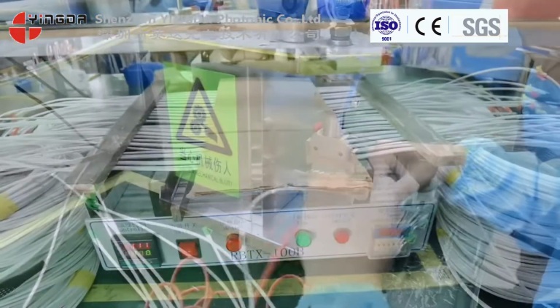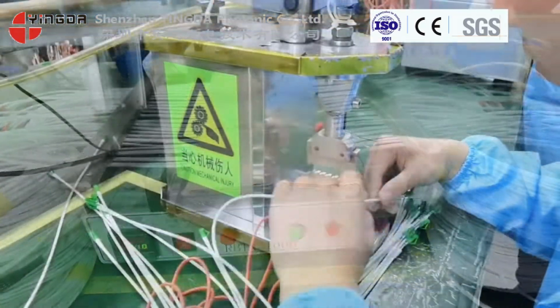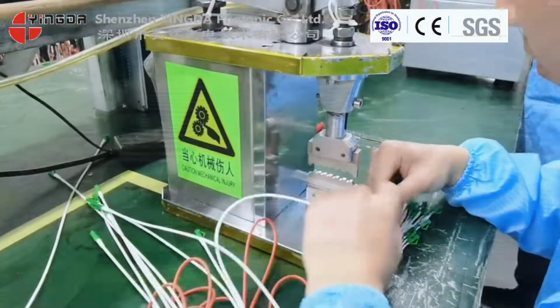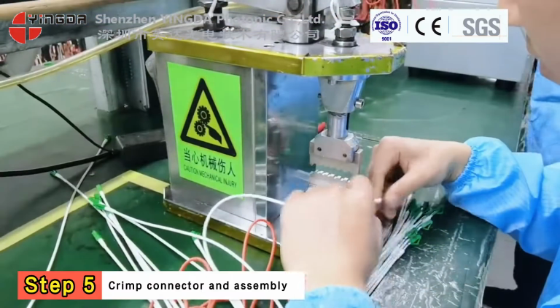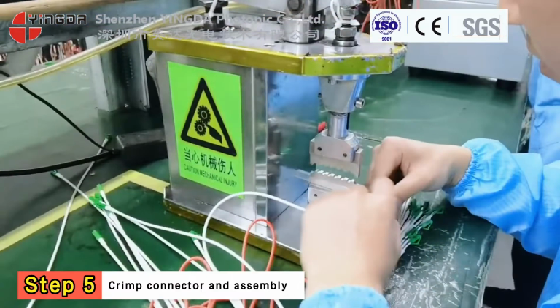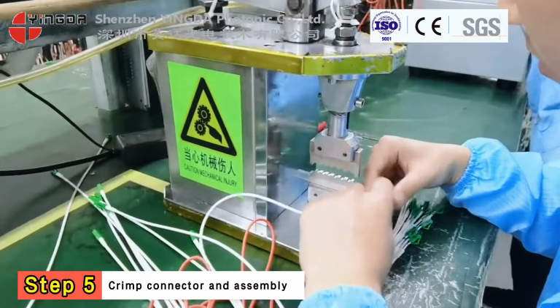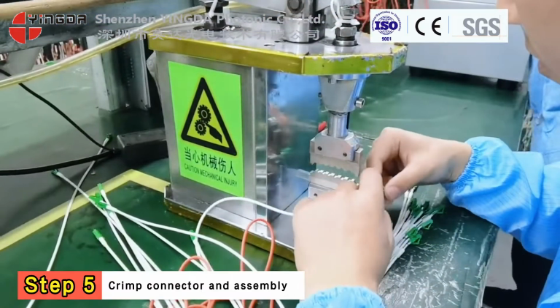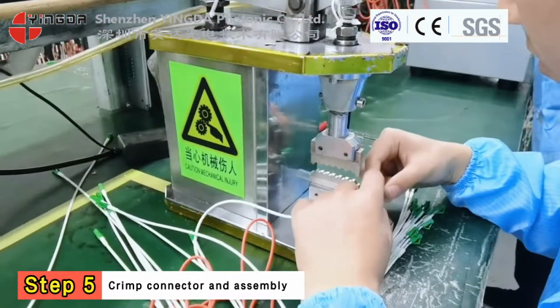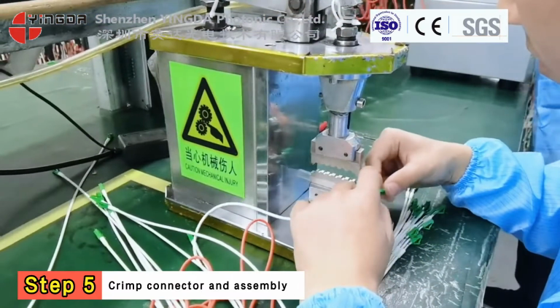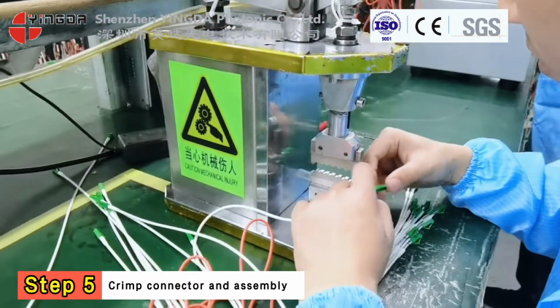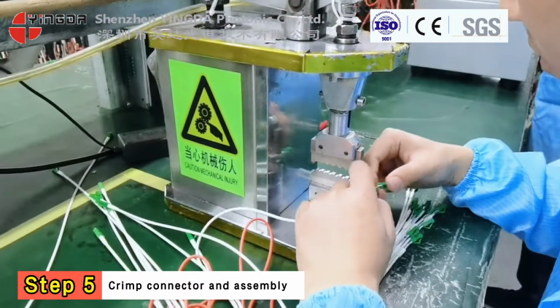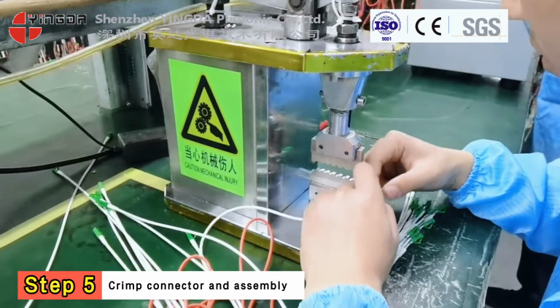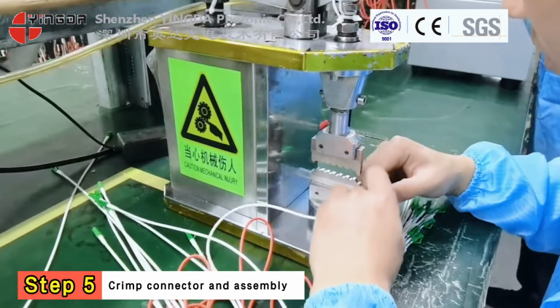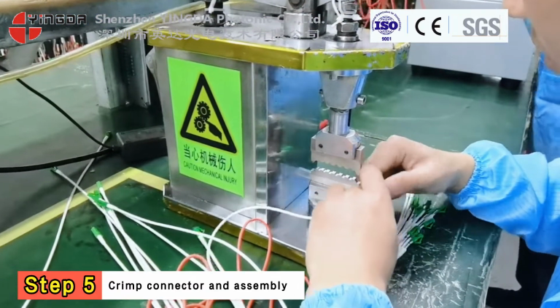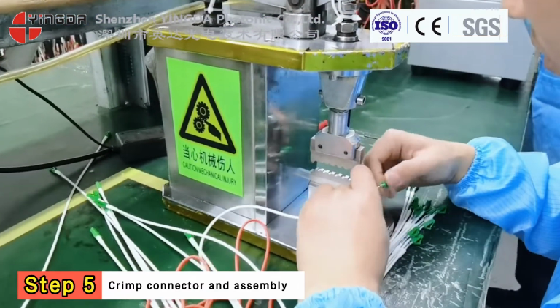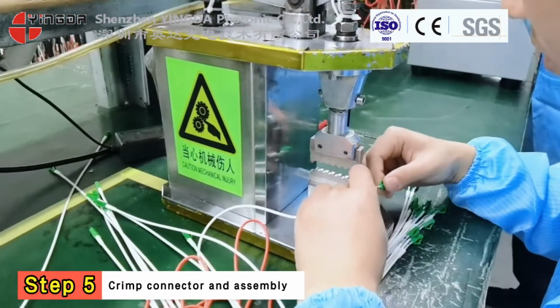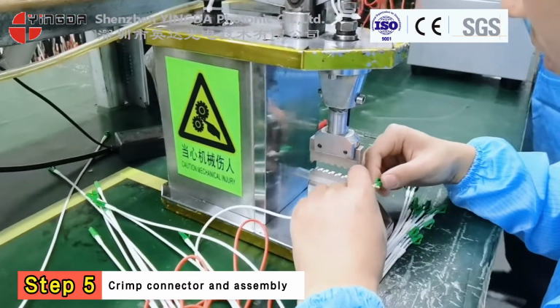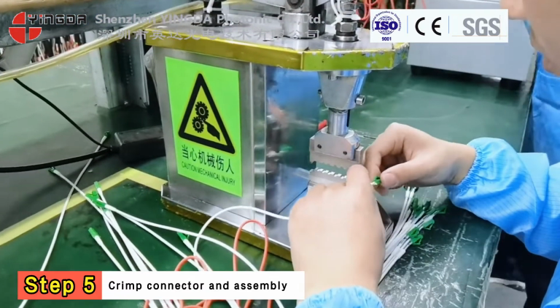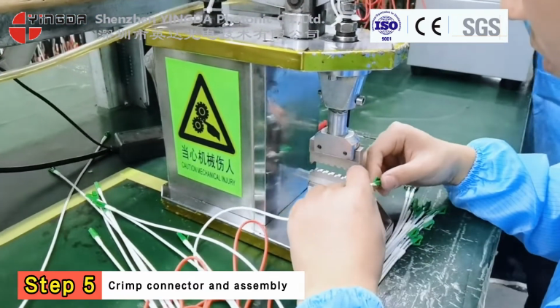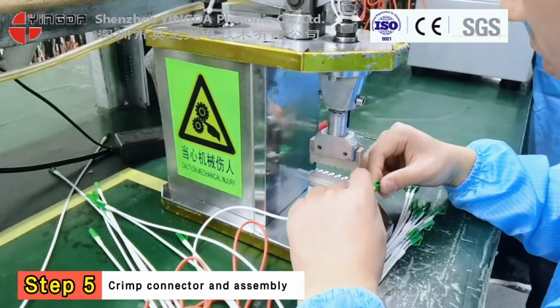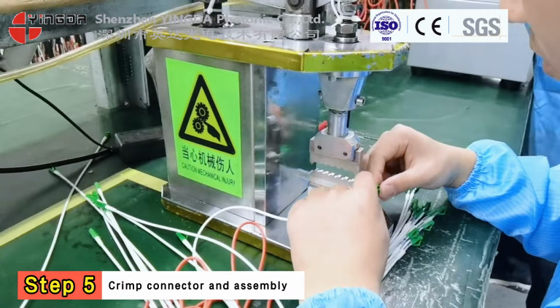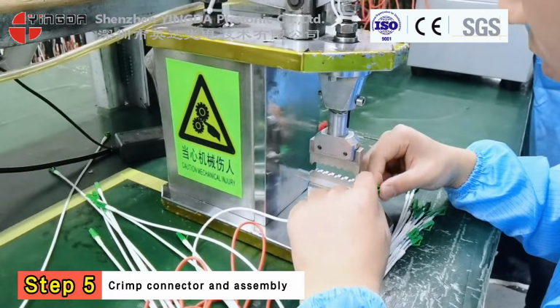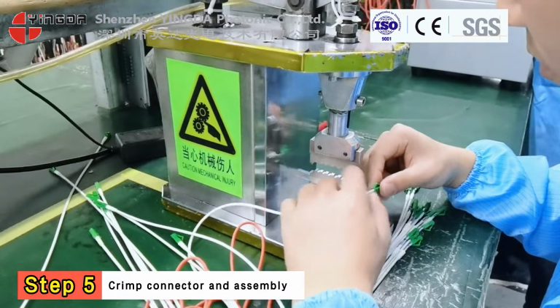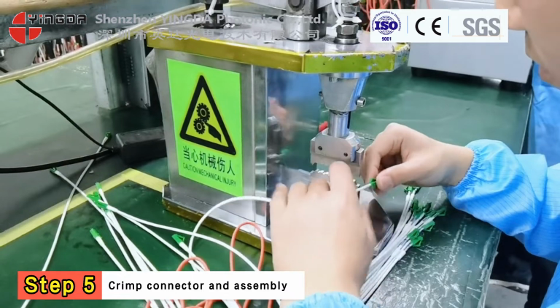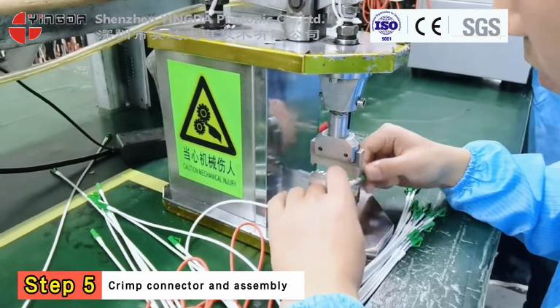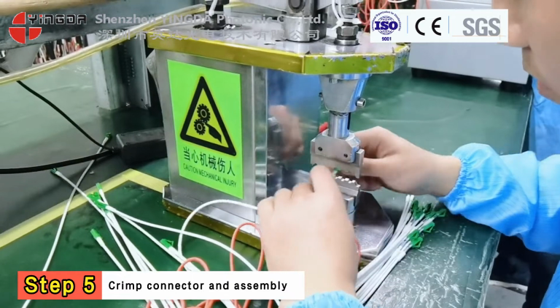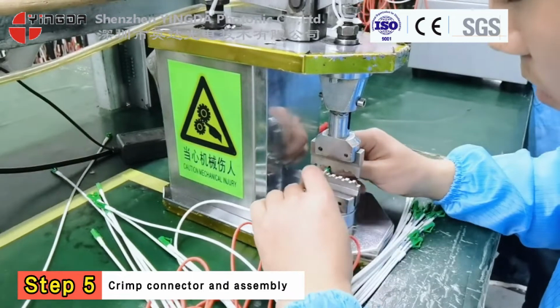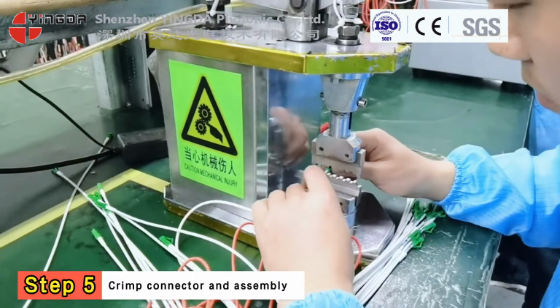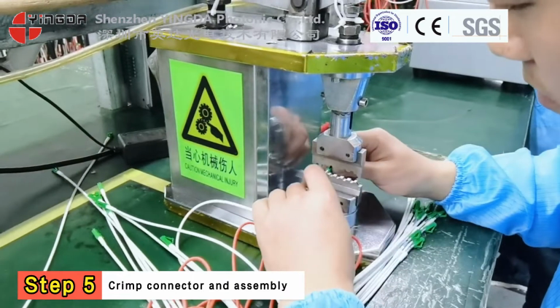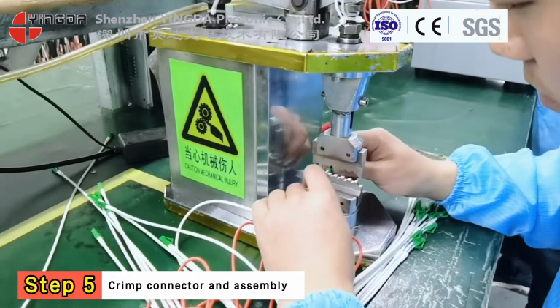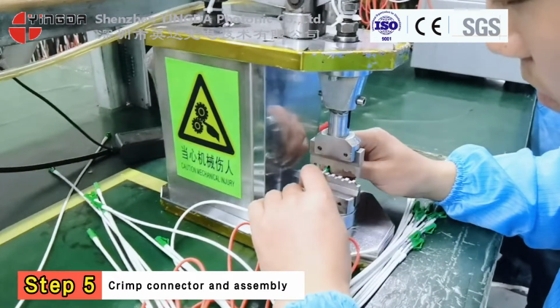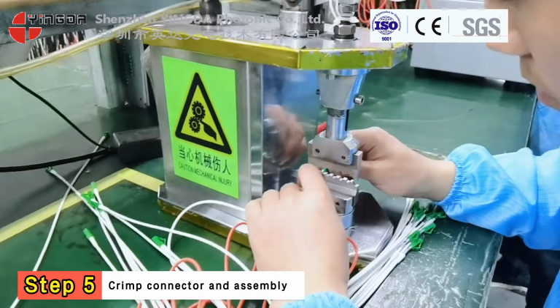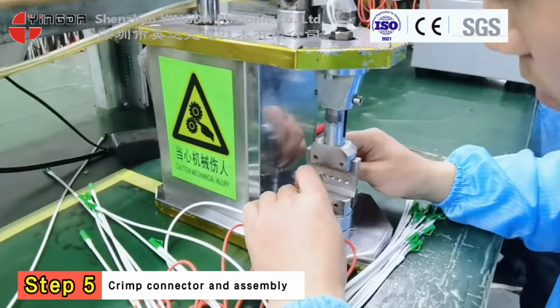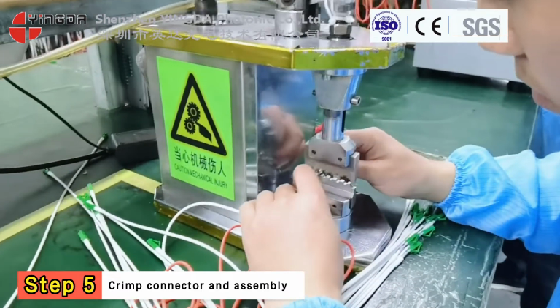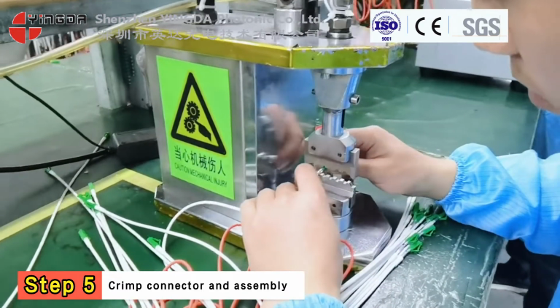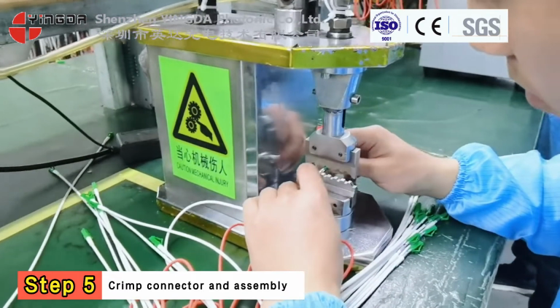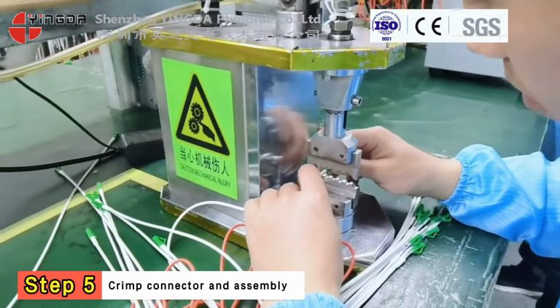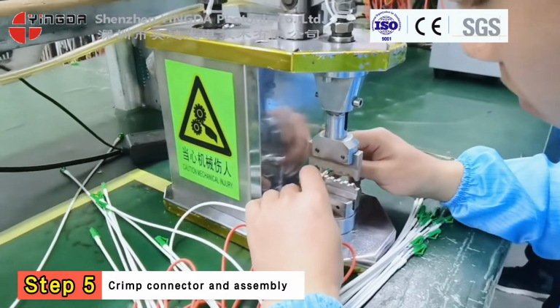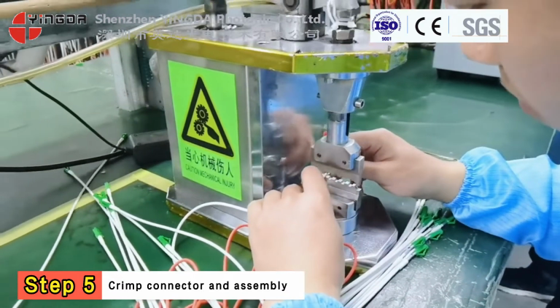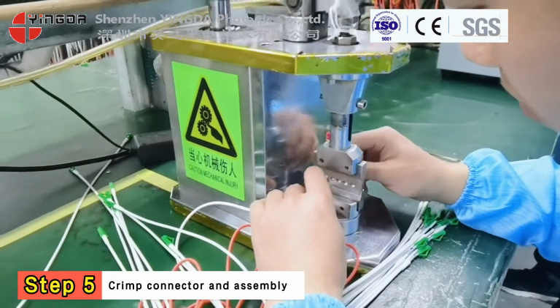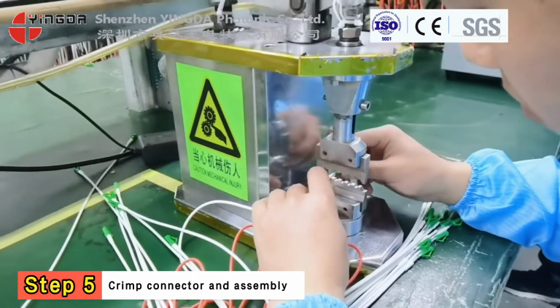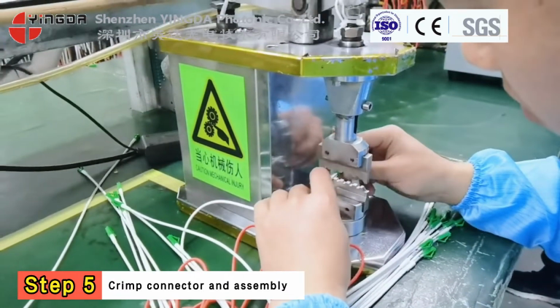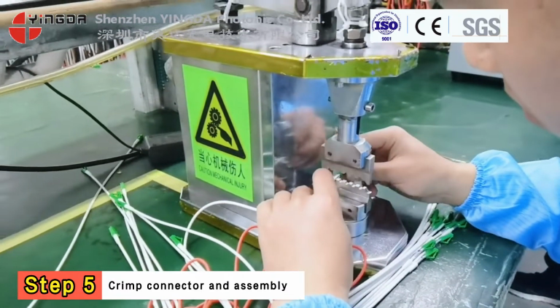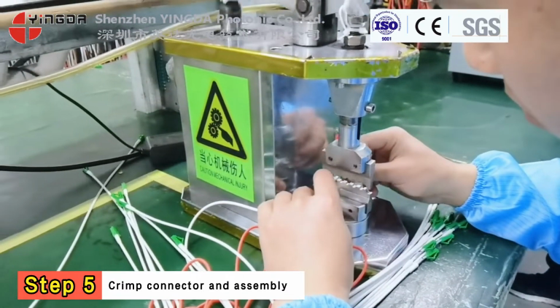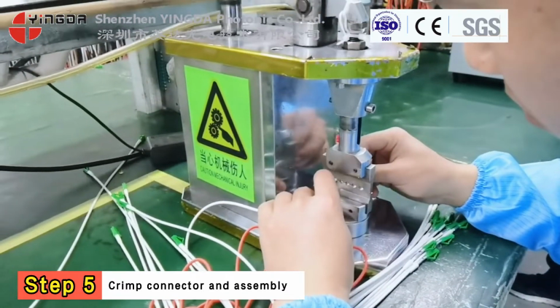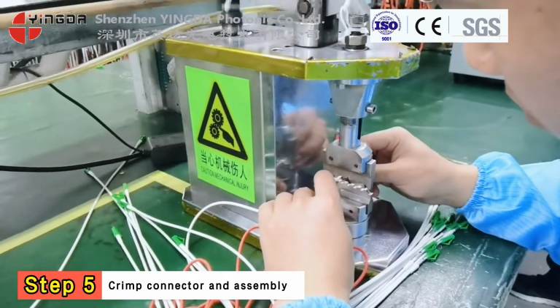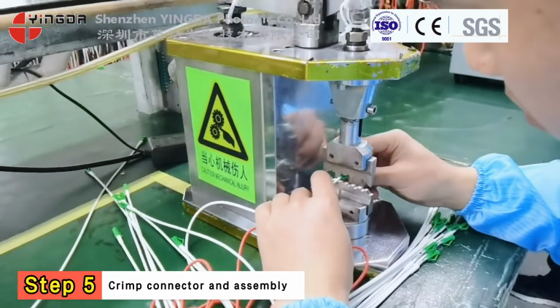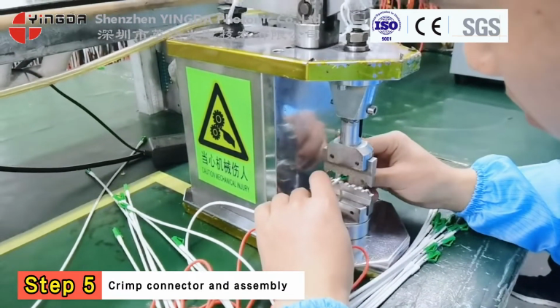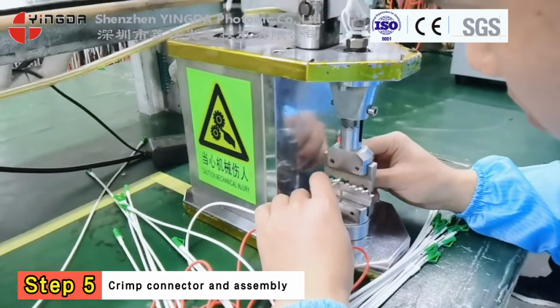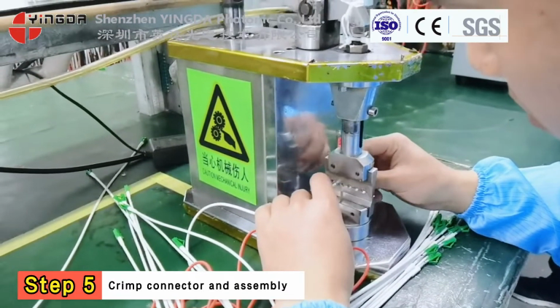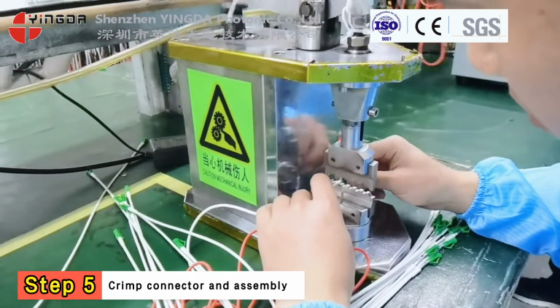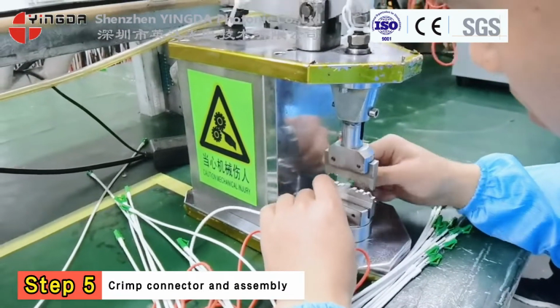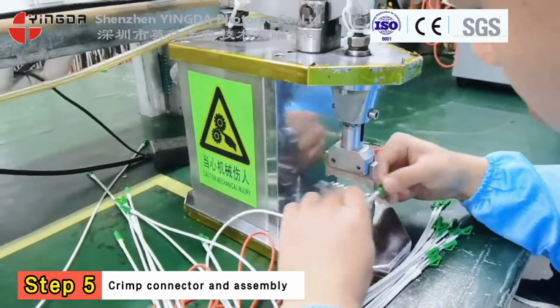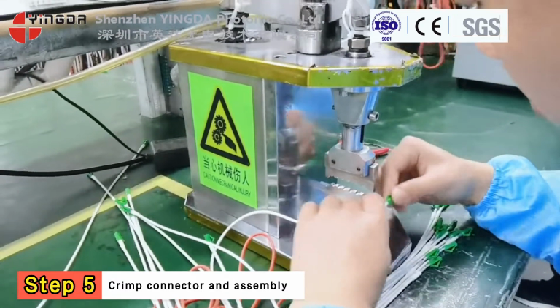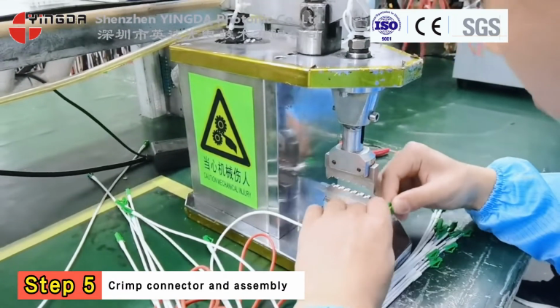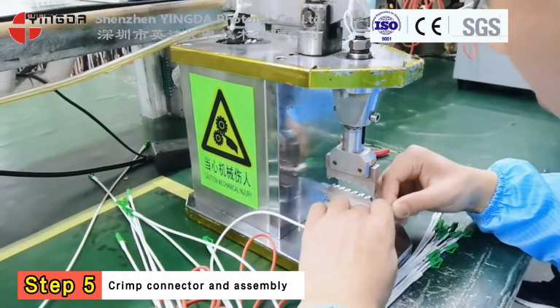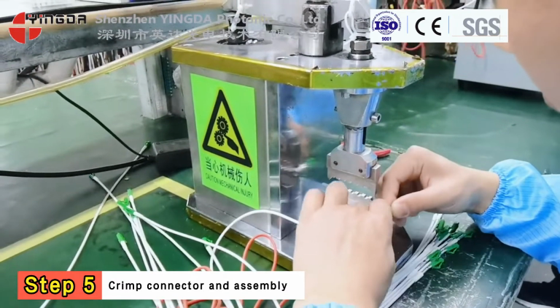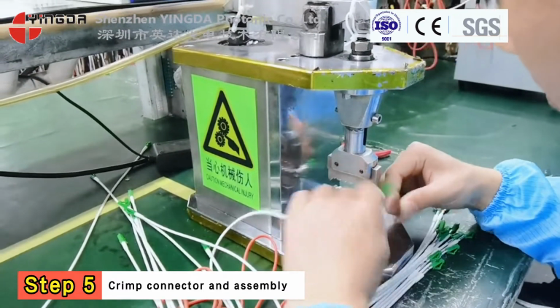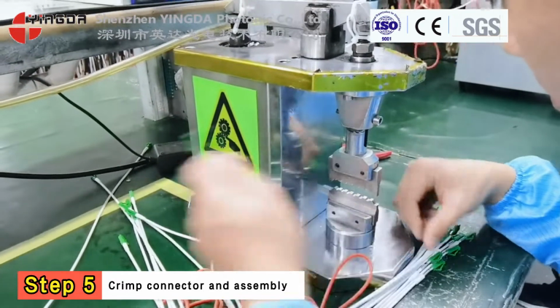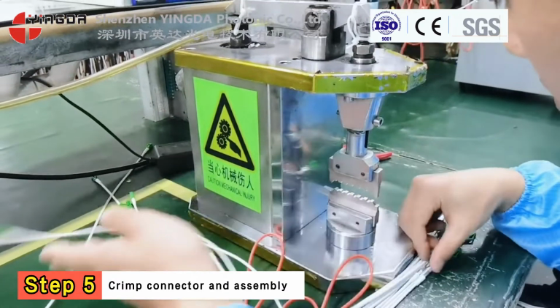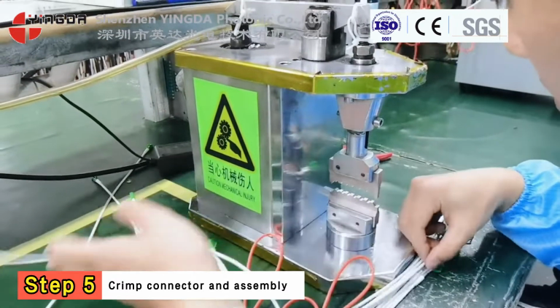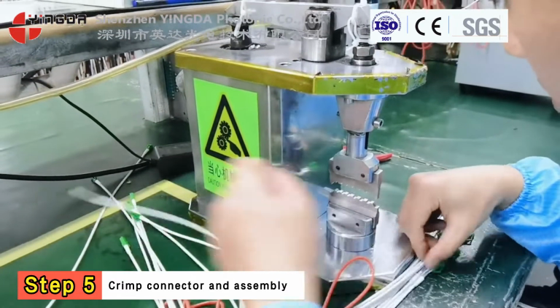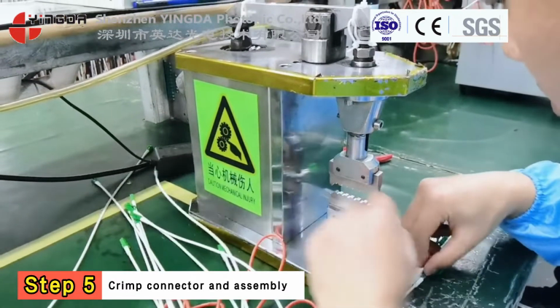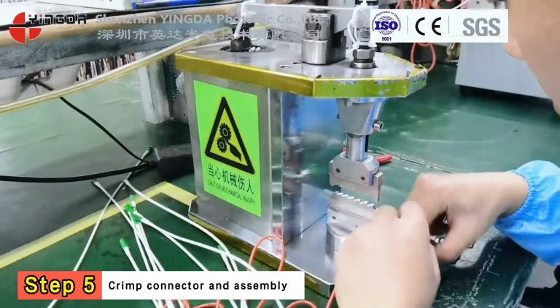Step 5. Assemble the connector body and boot together, grouping 70 connectors into one set.